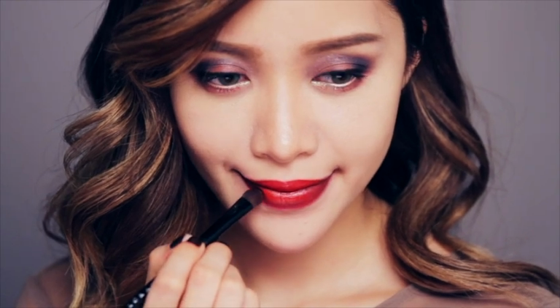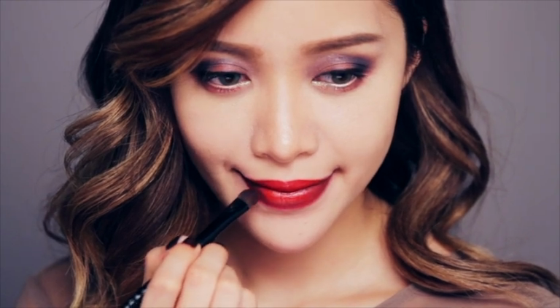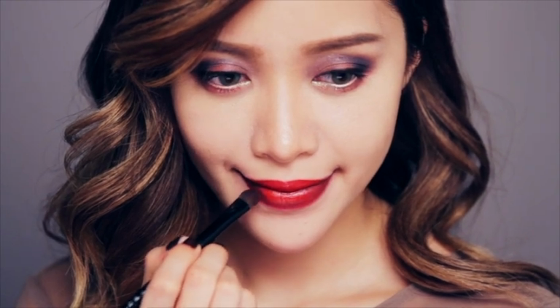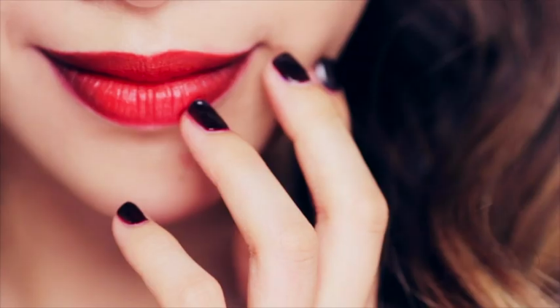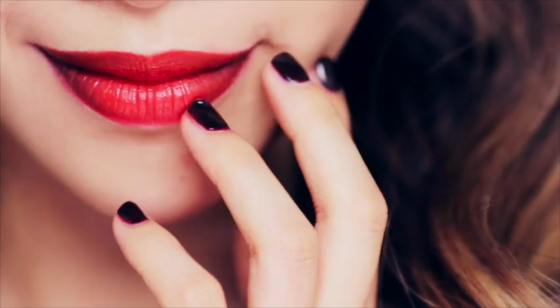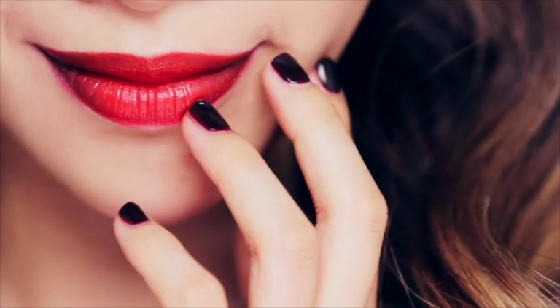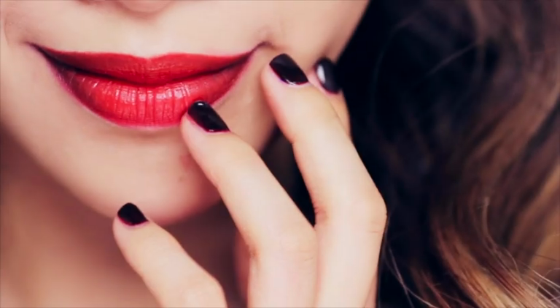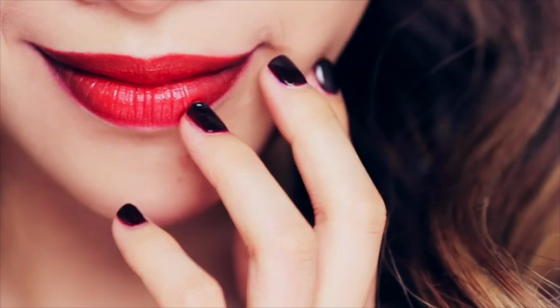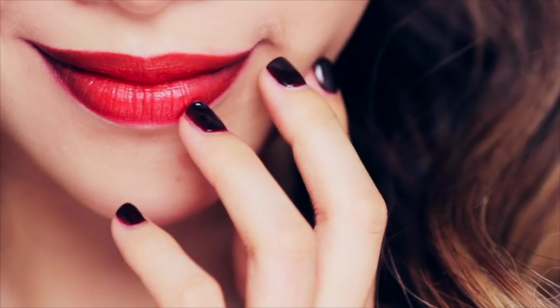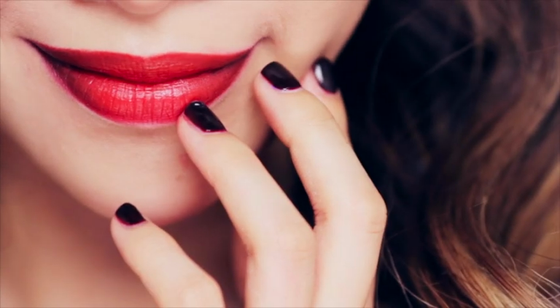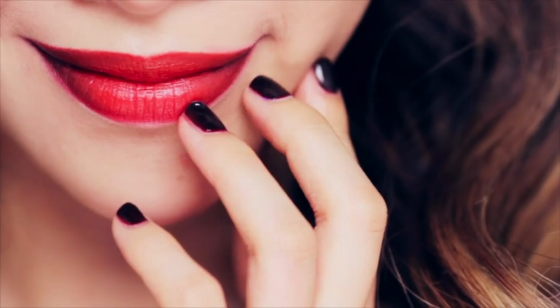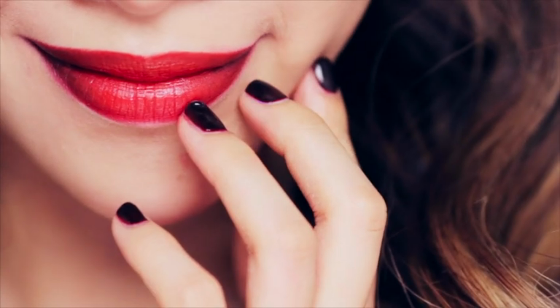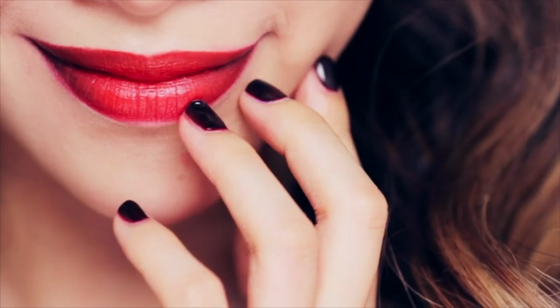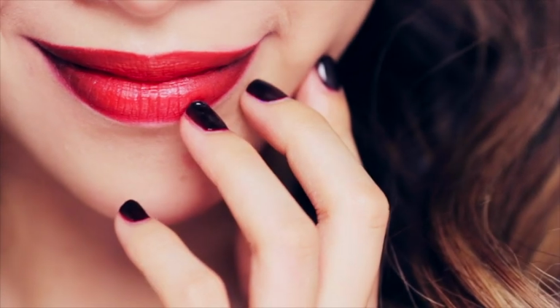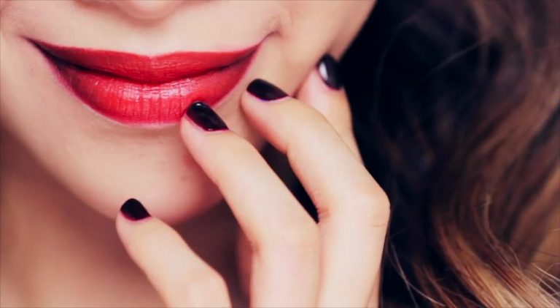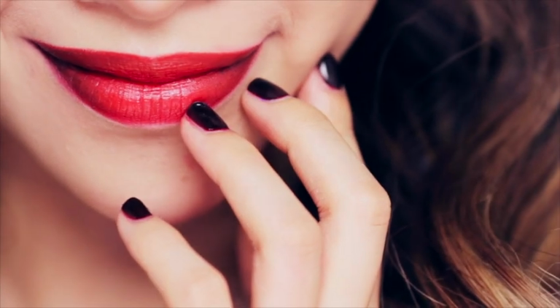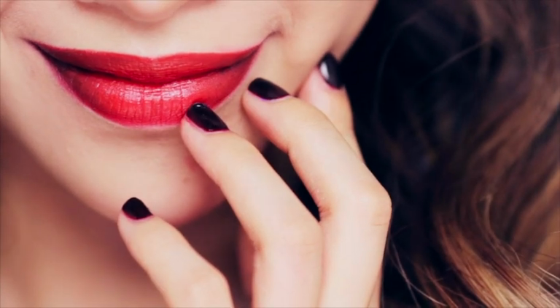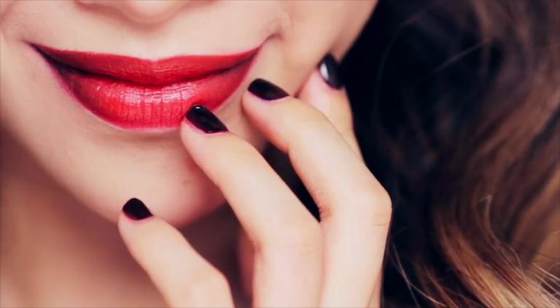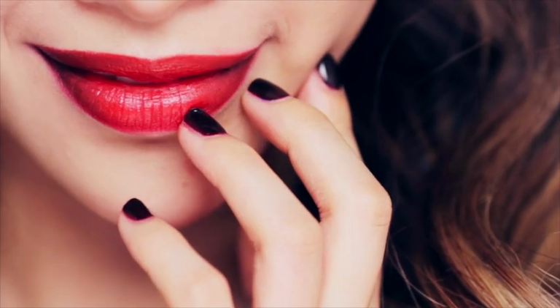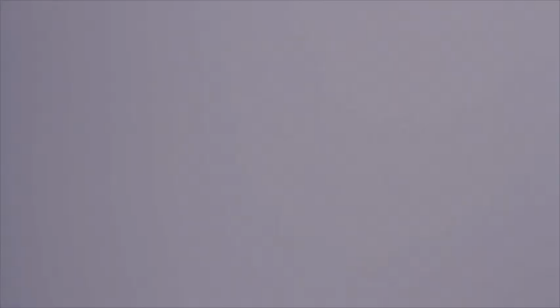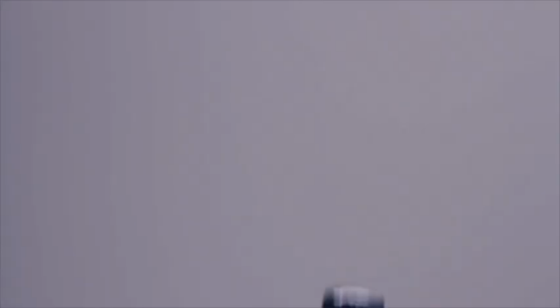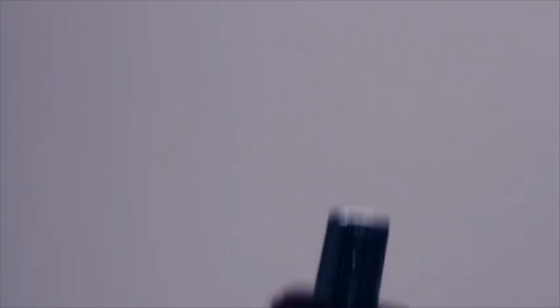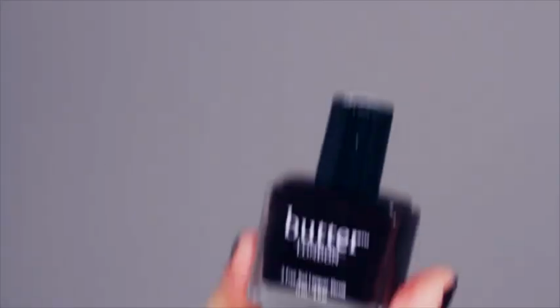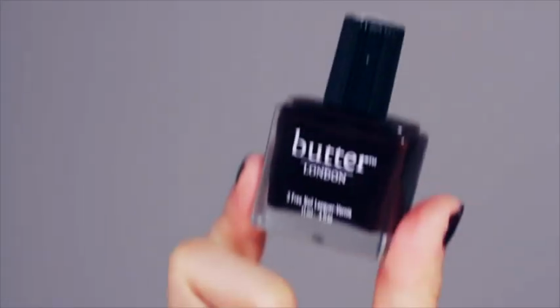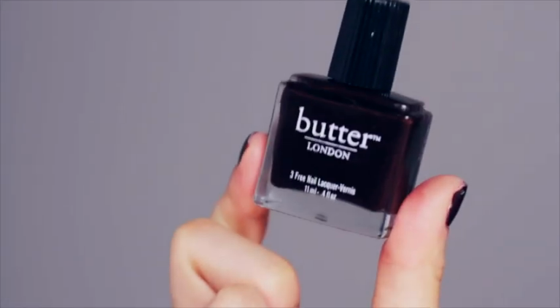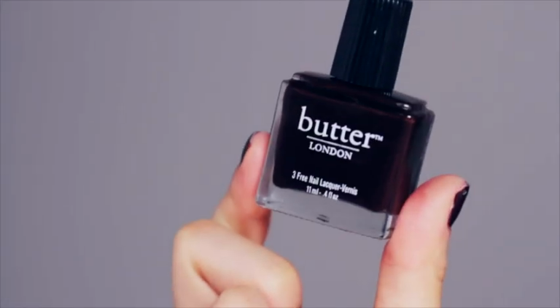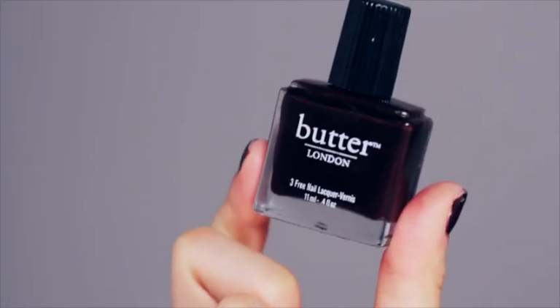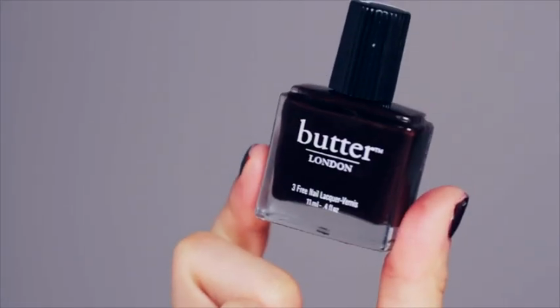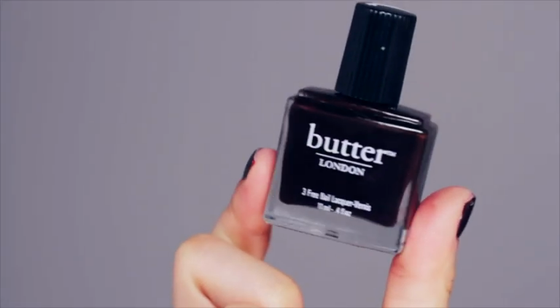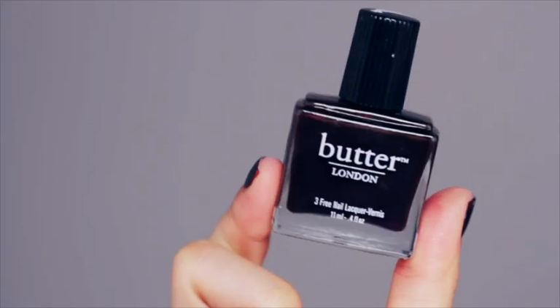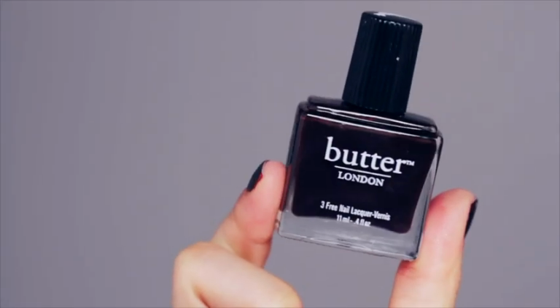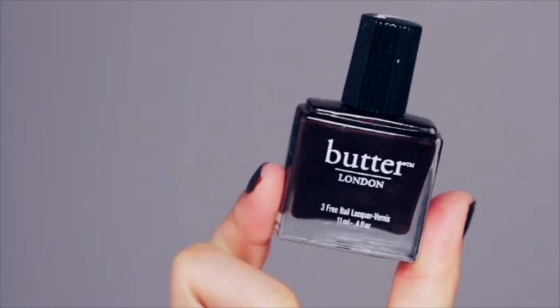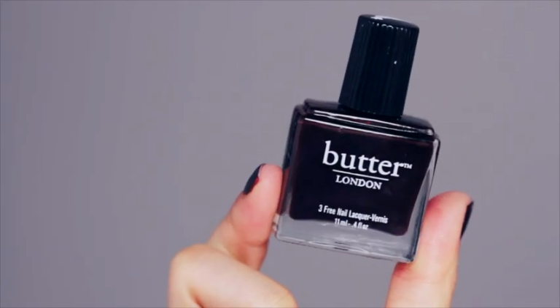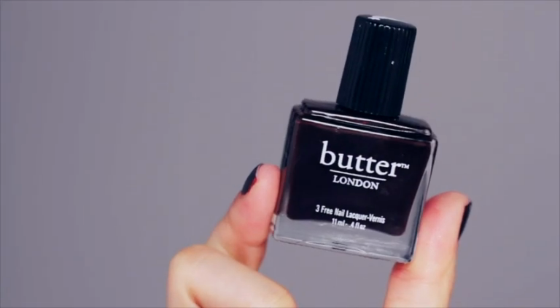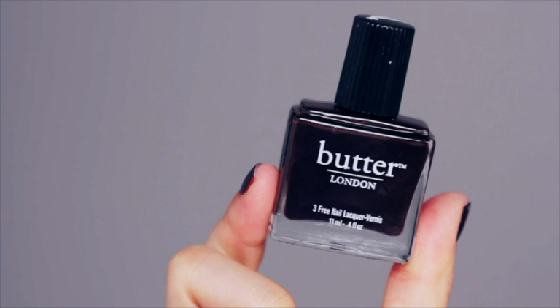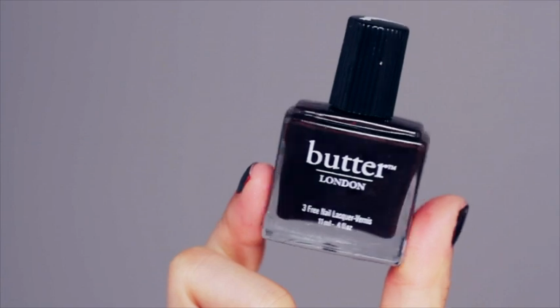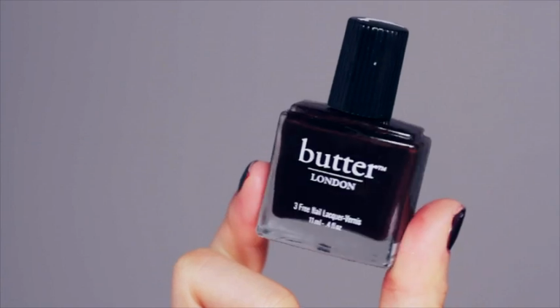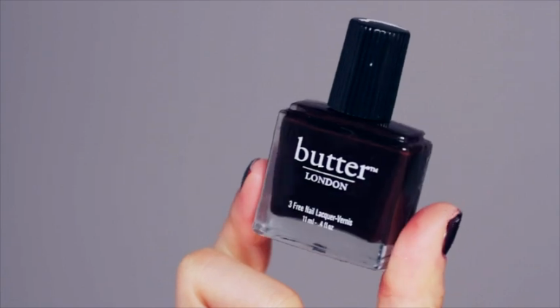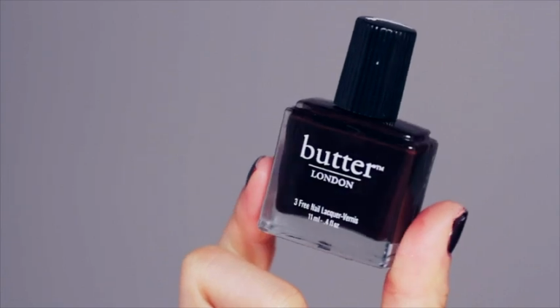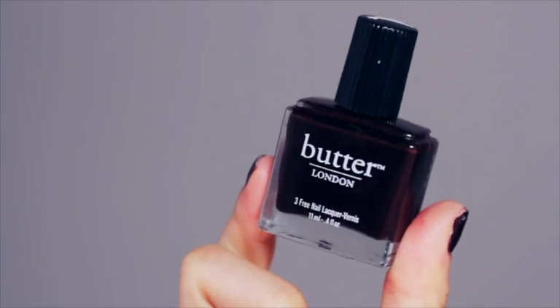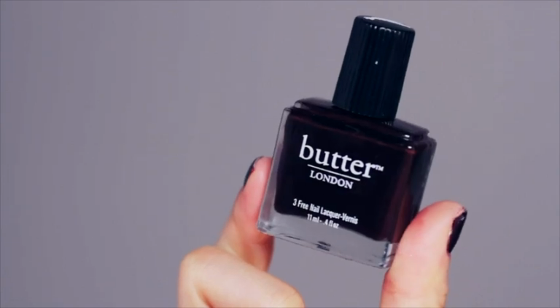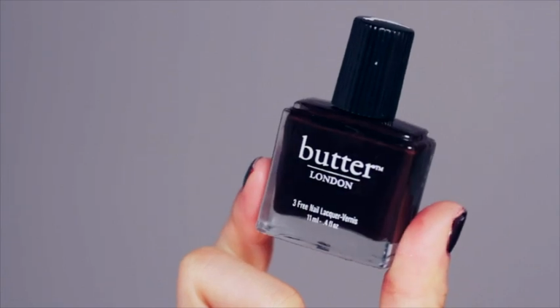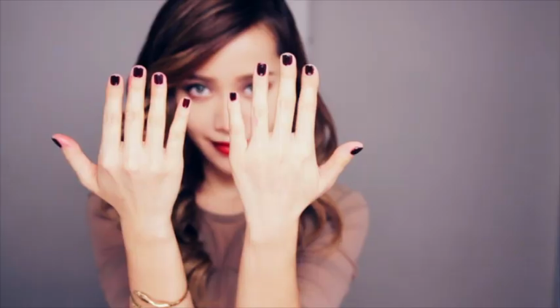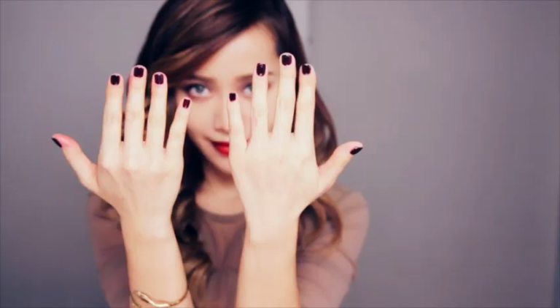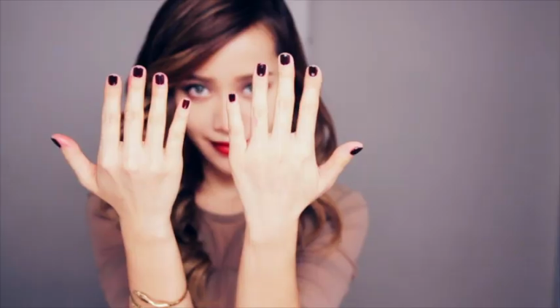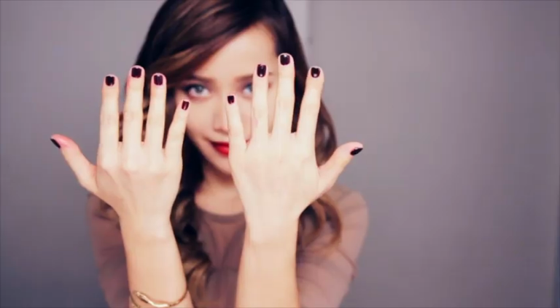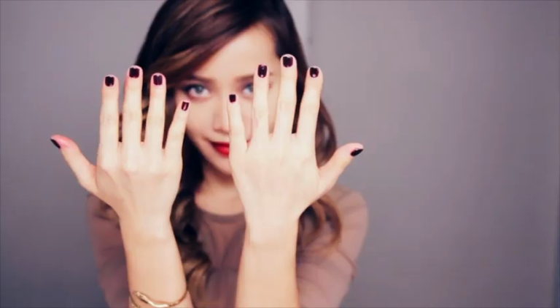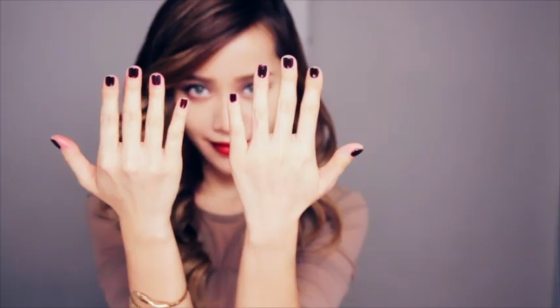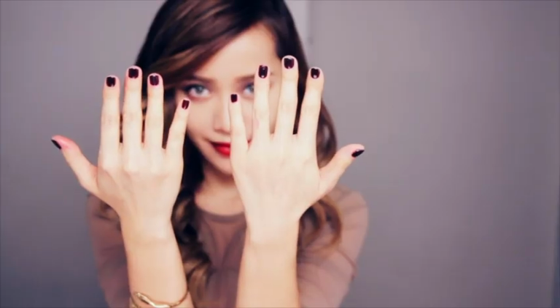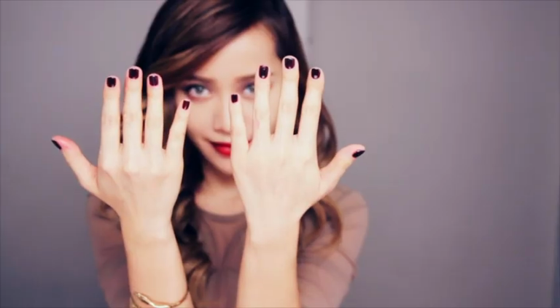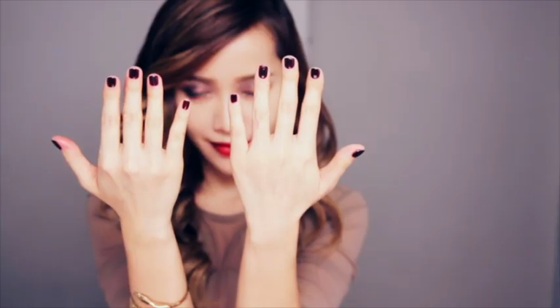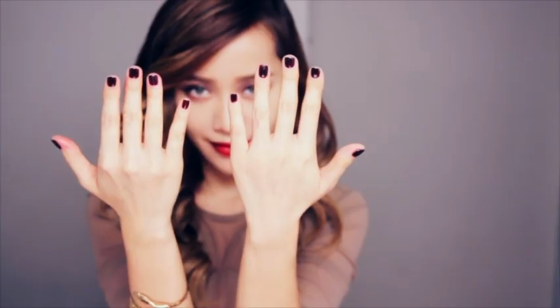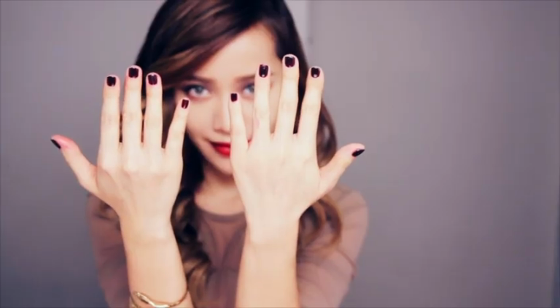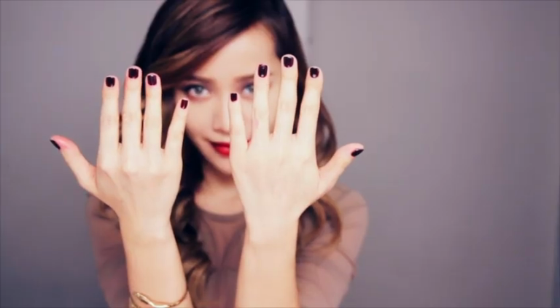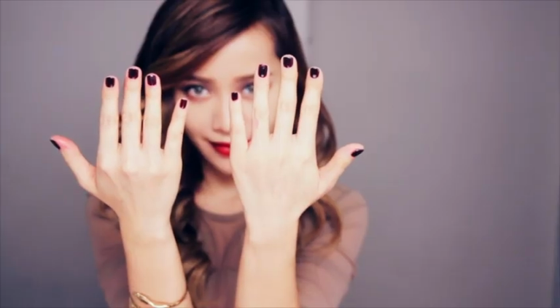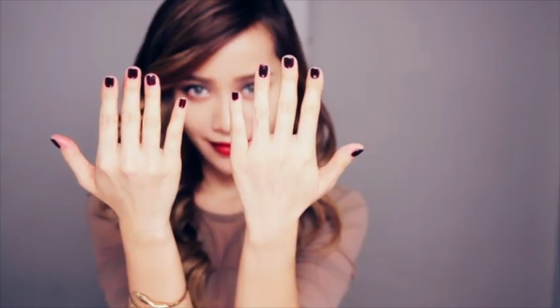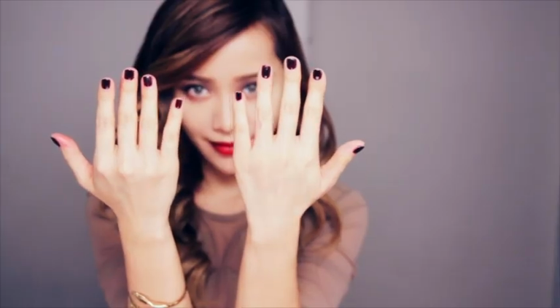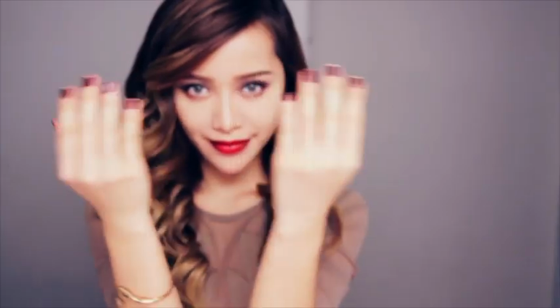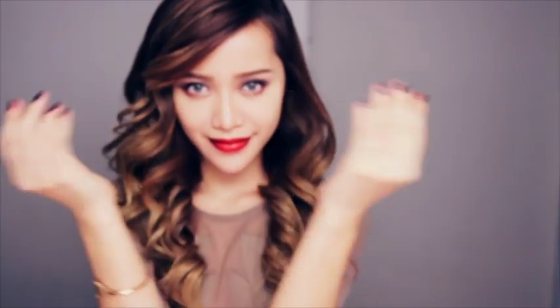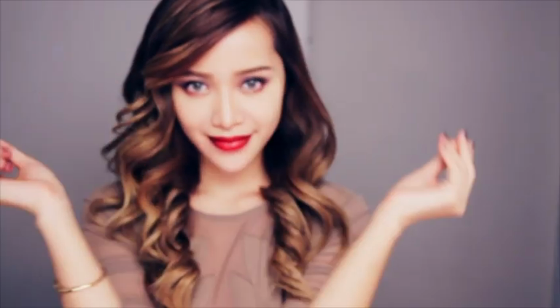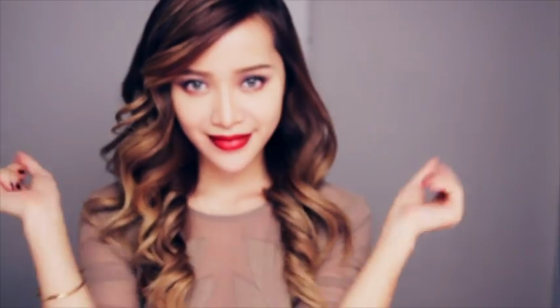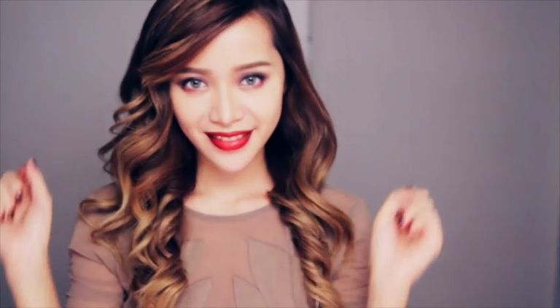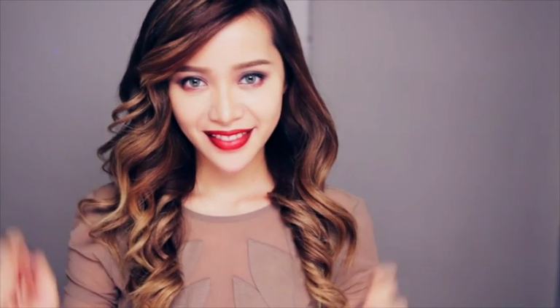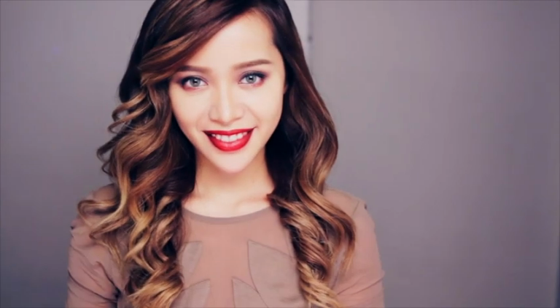For a finishing touch, using the Butter London Nail Lacquer in La Masse, paint your nails with the color of deep red wine.